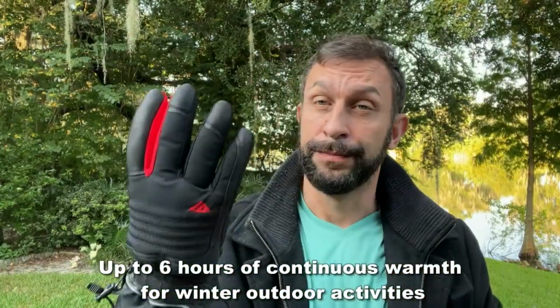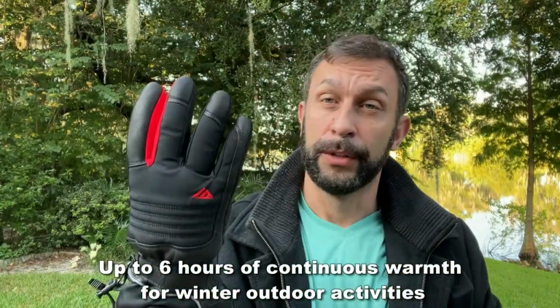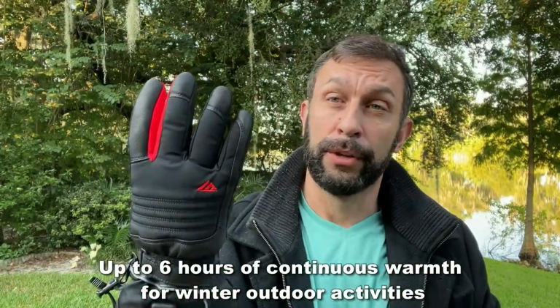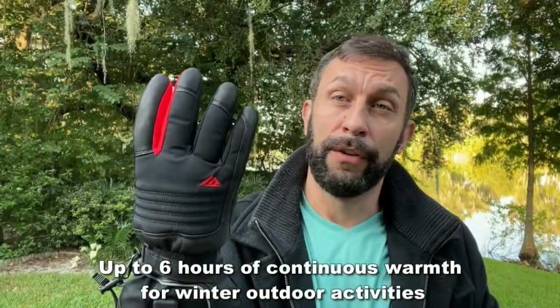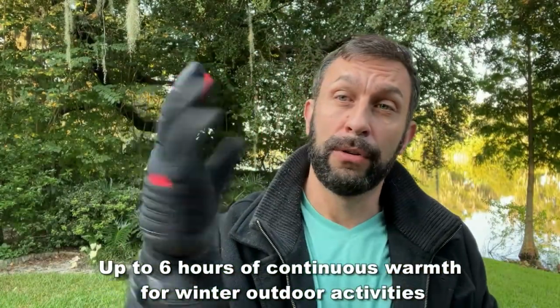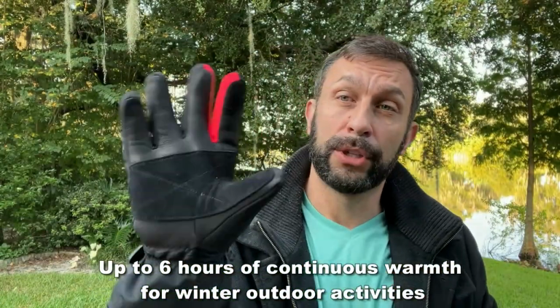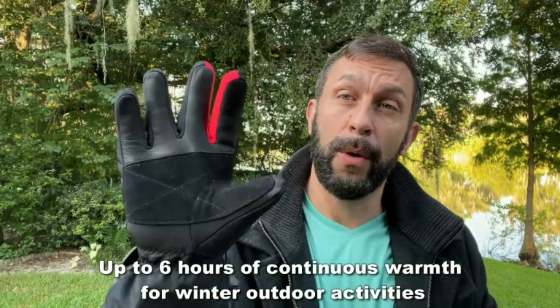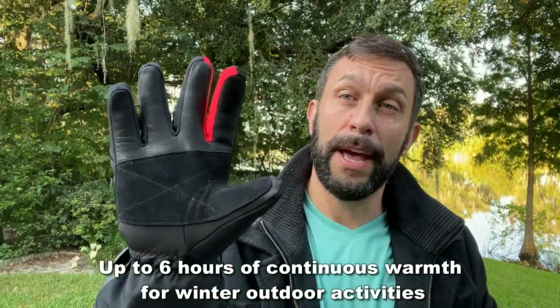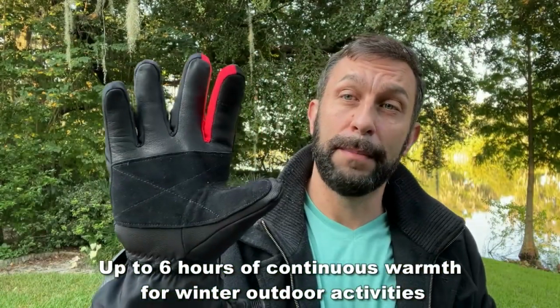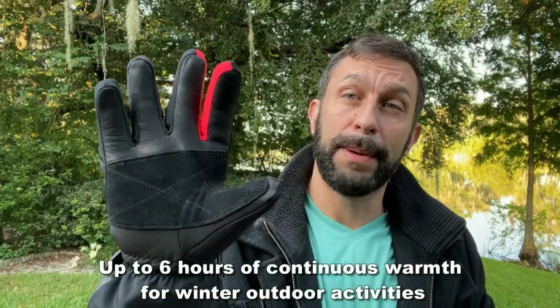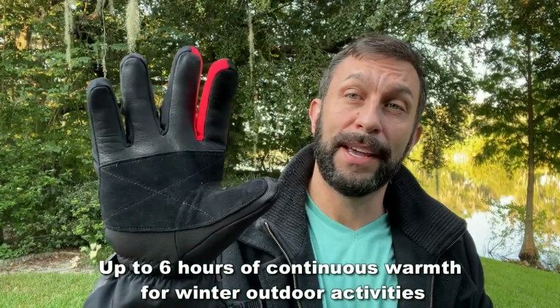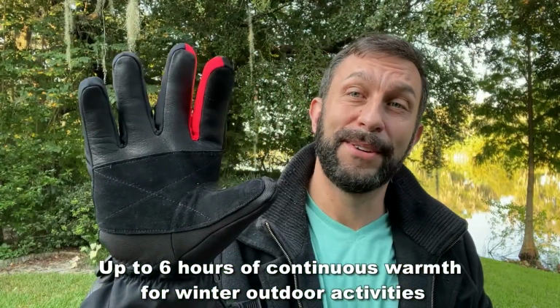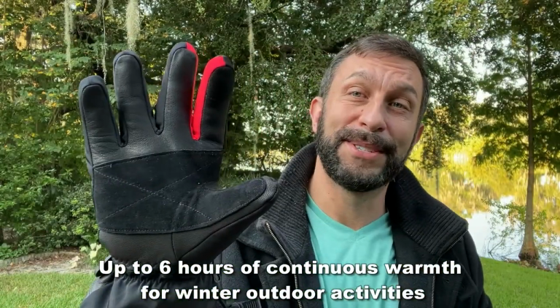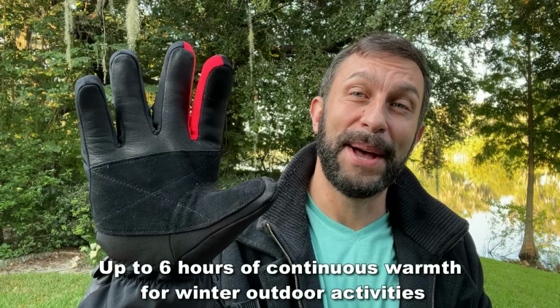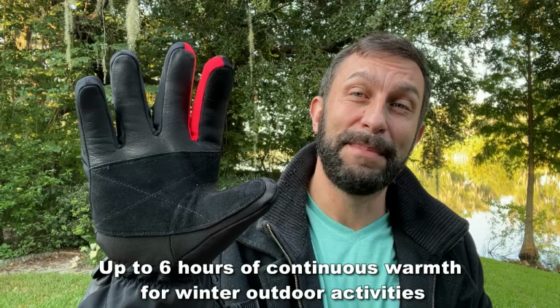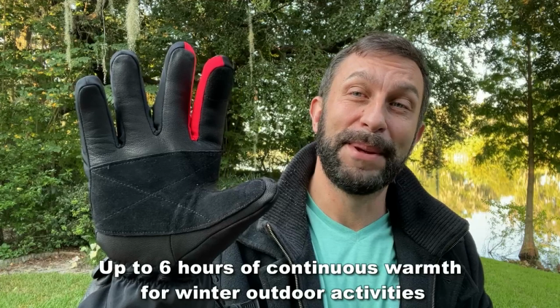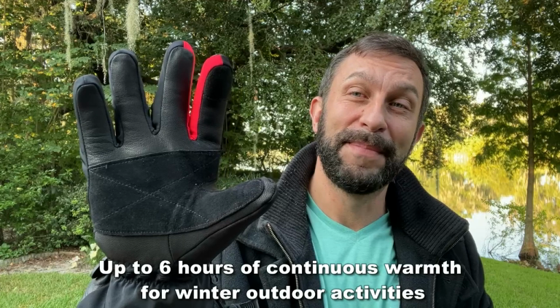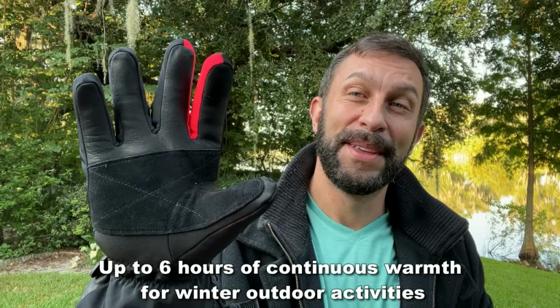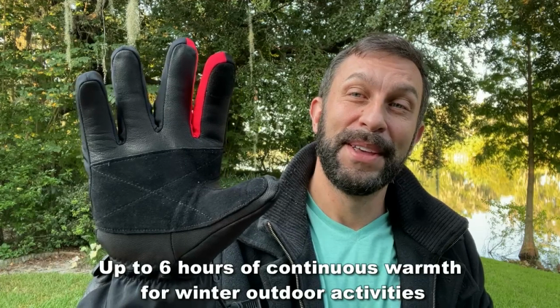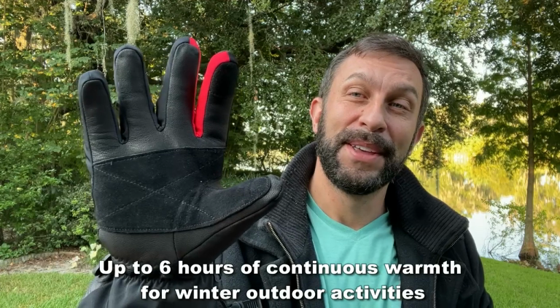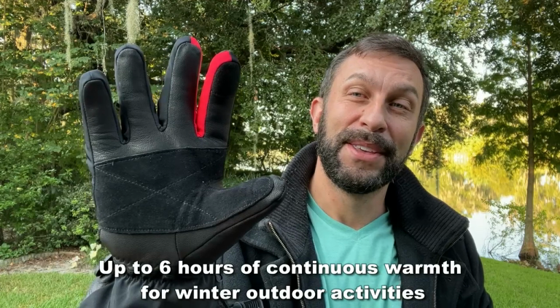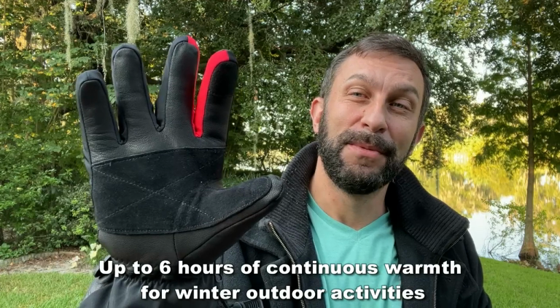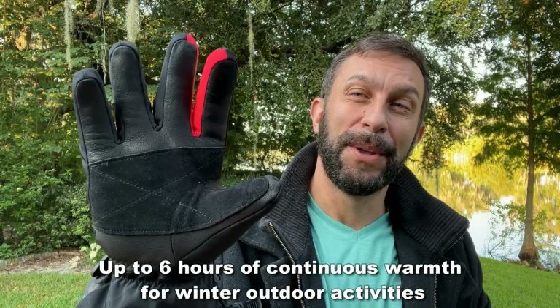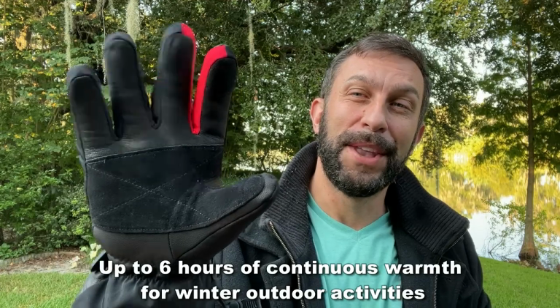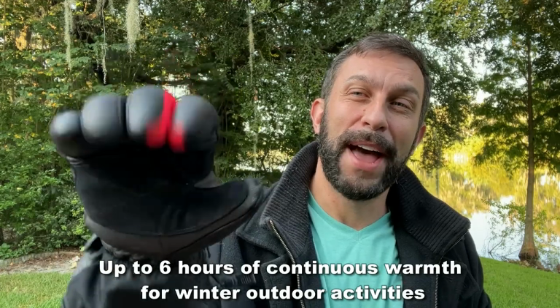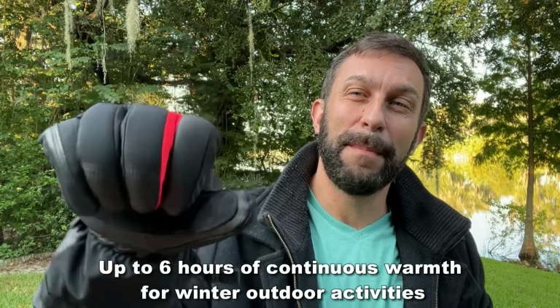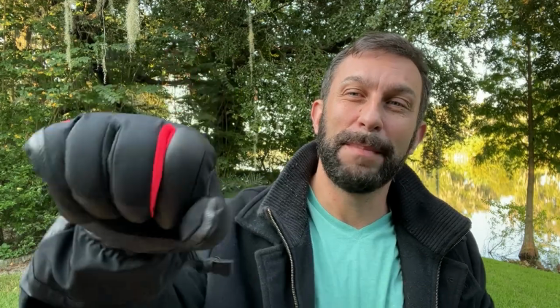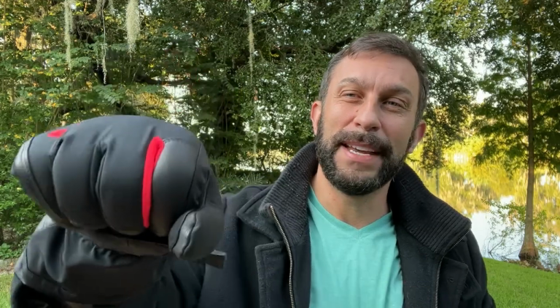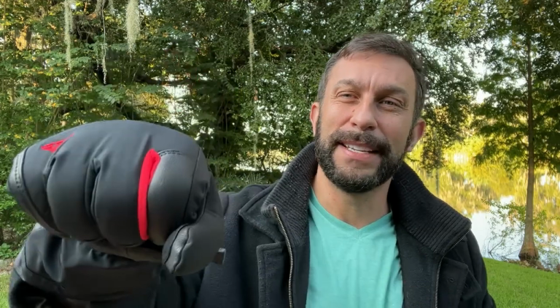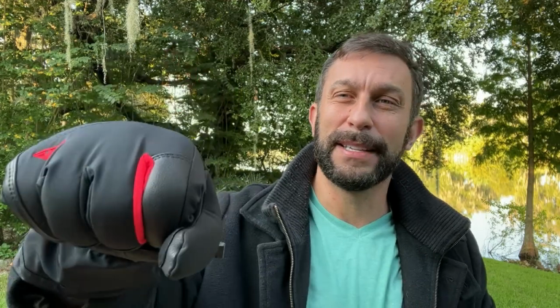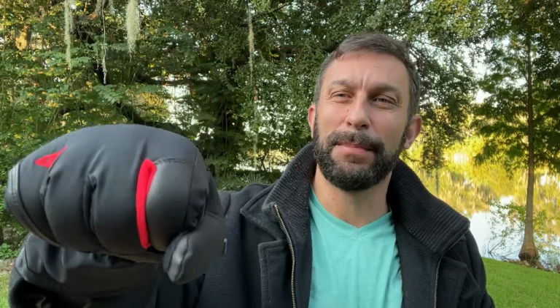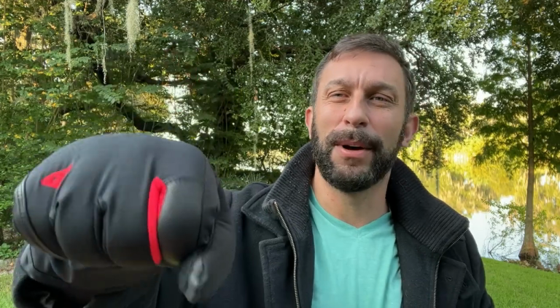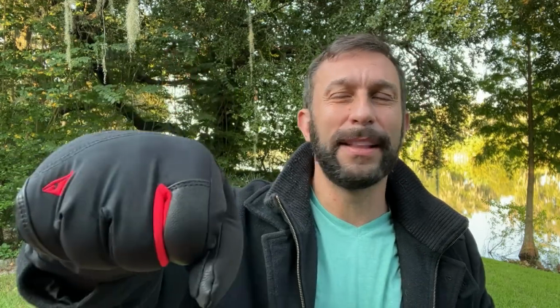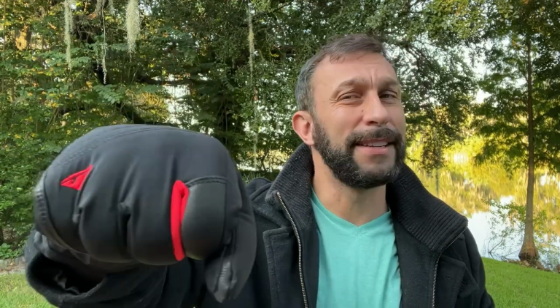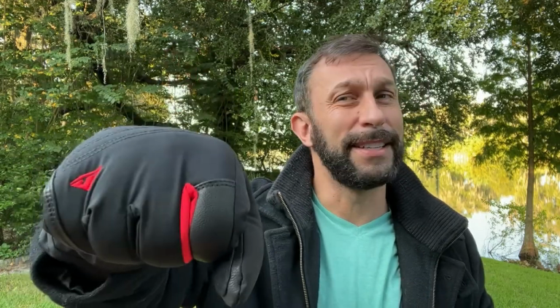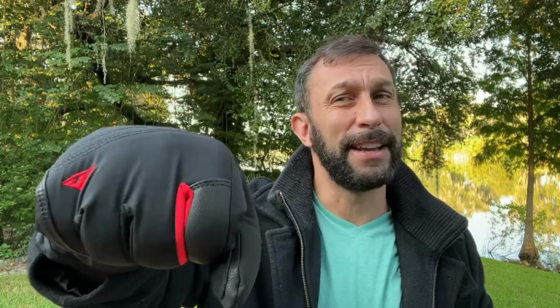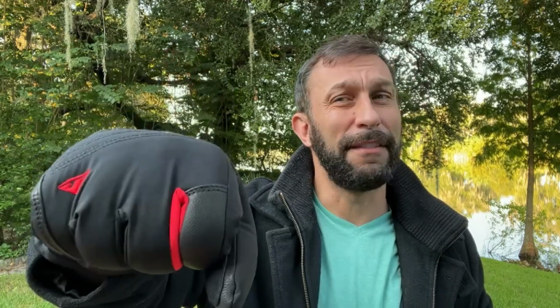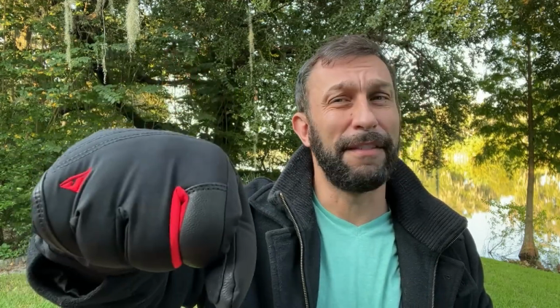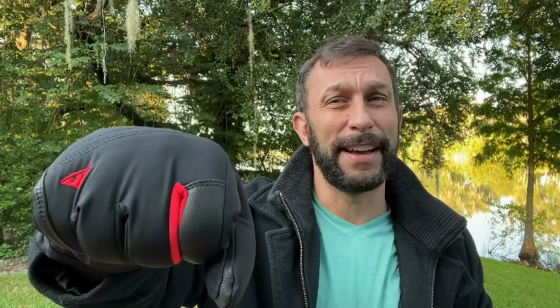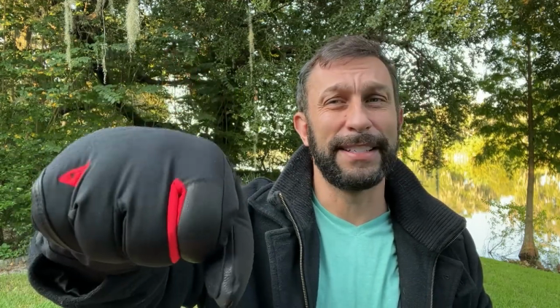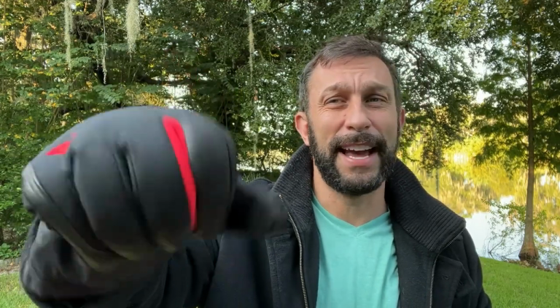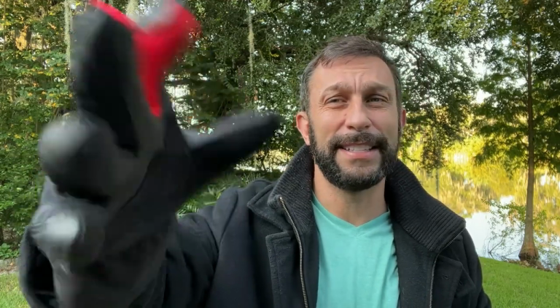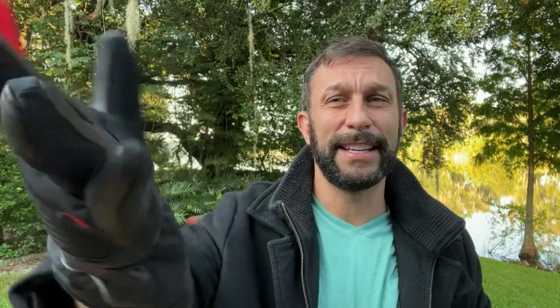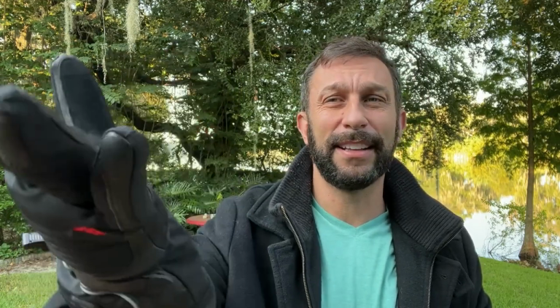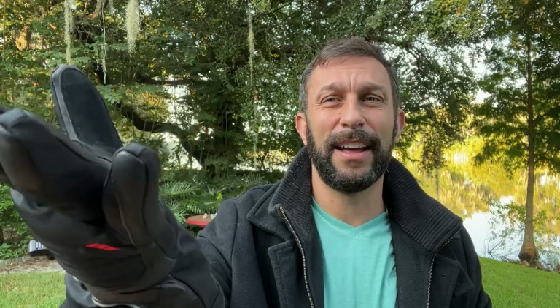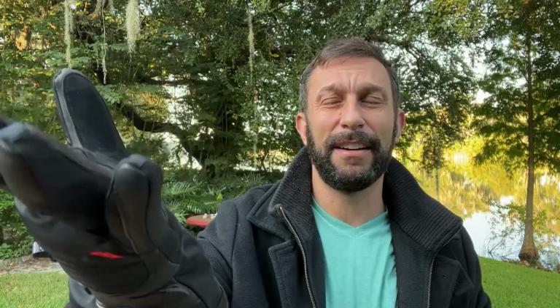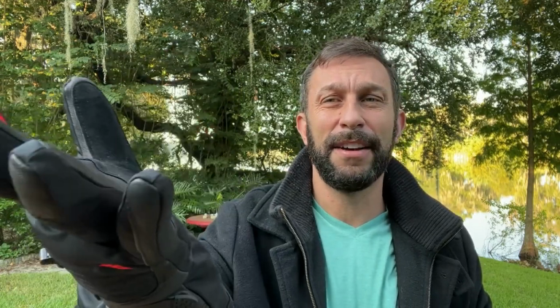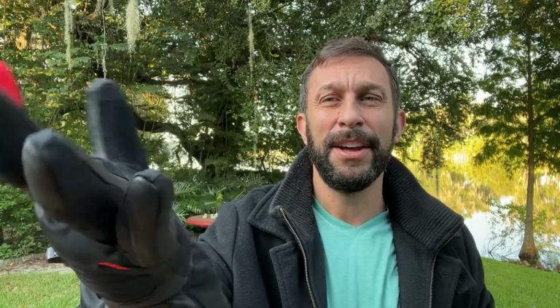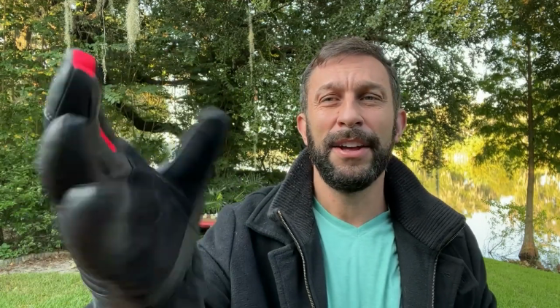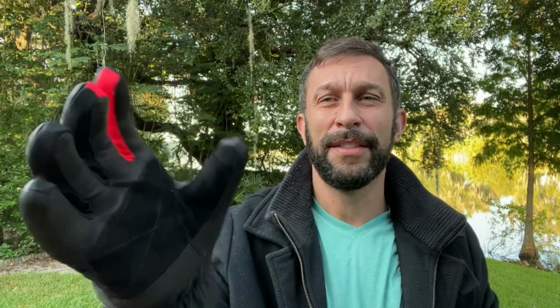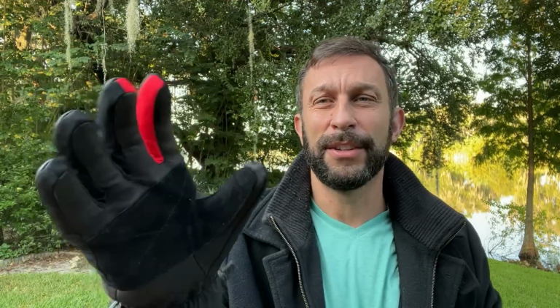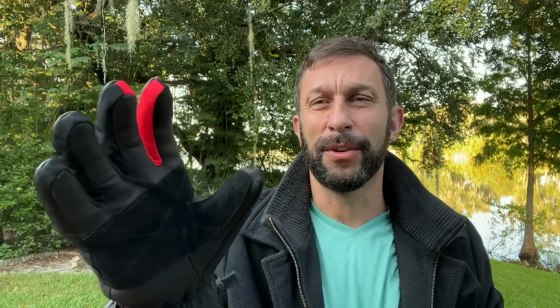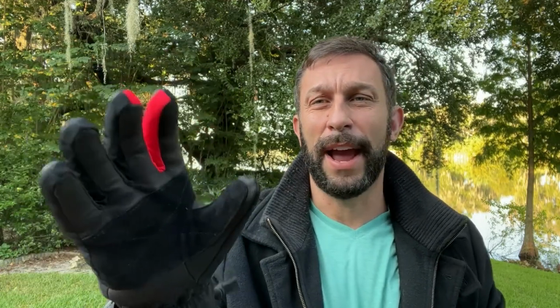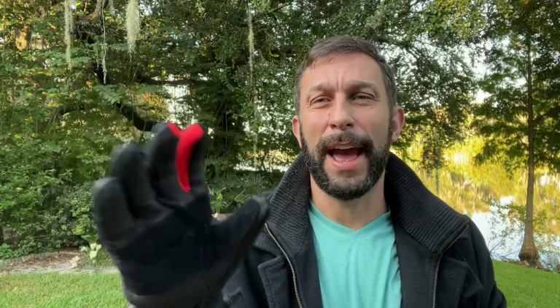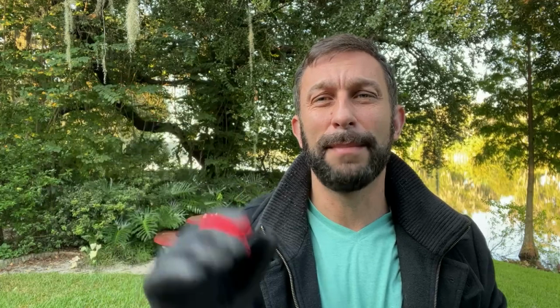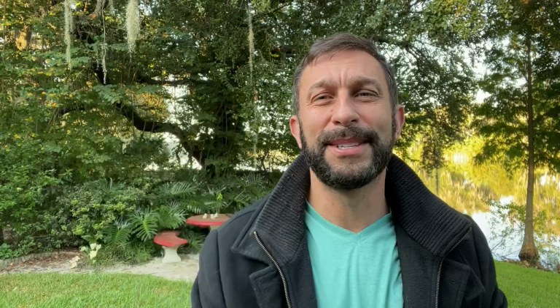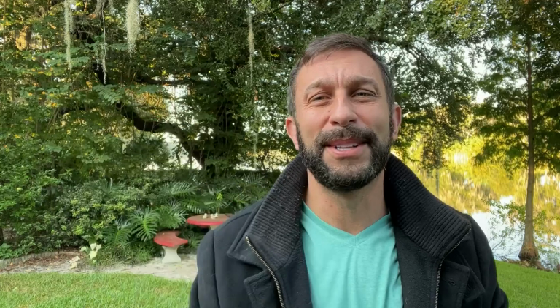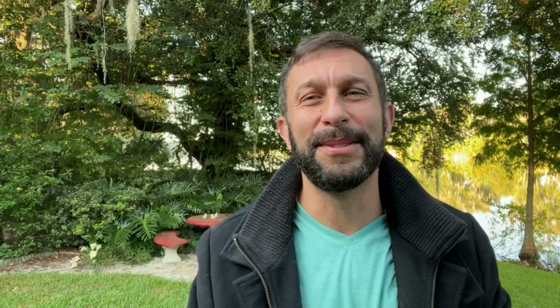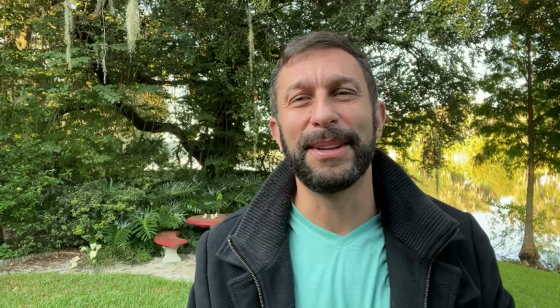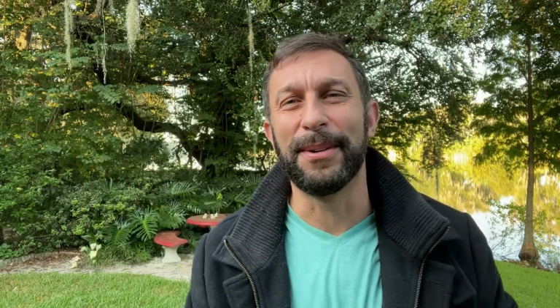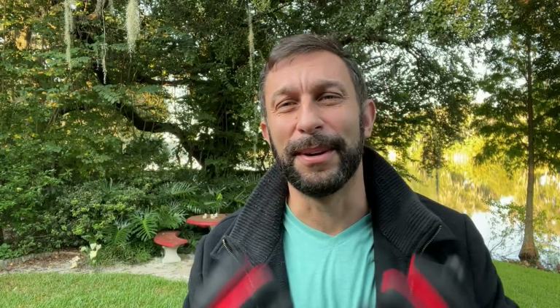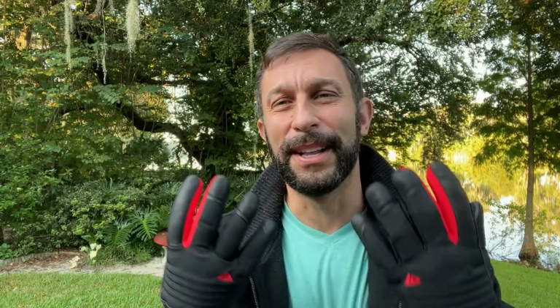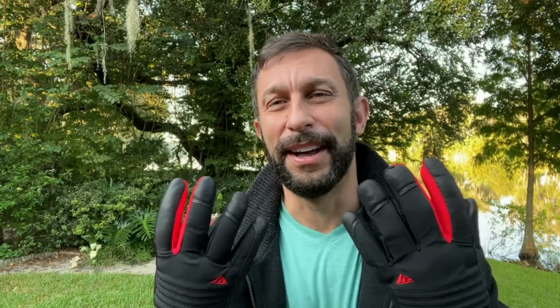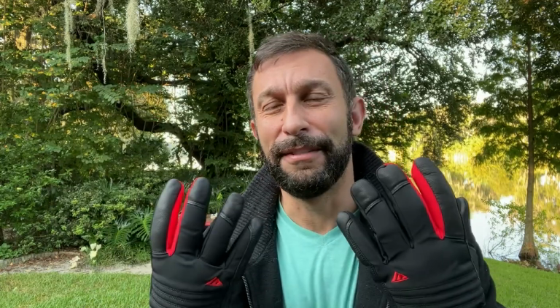Folks, go ahead and pick yours up — you will not be disappointed. This is a fantastic glove that you're absolutely going to love.